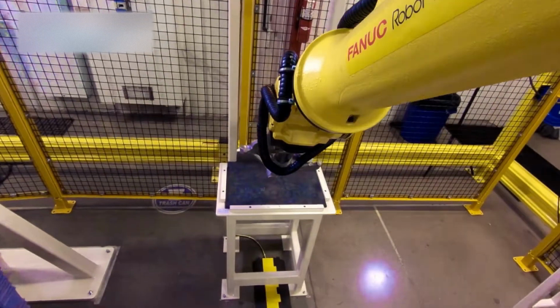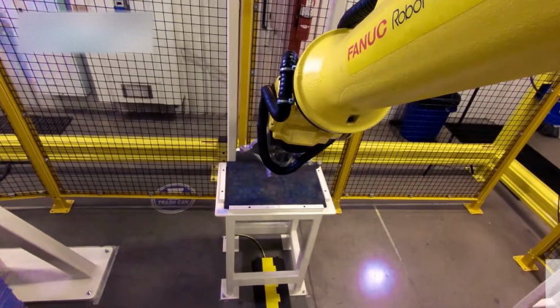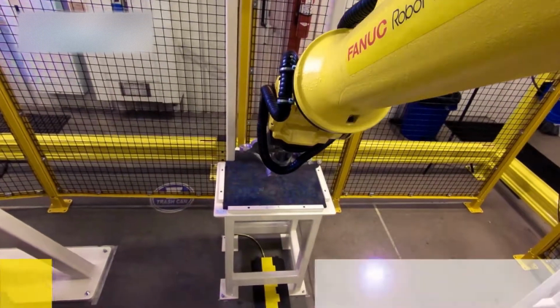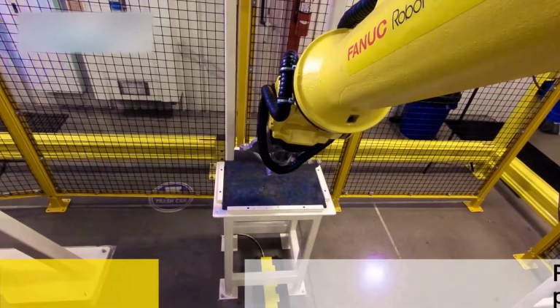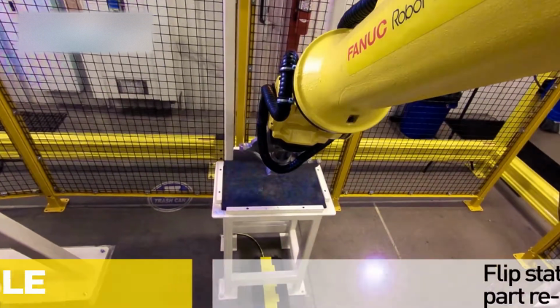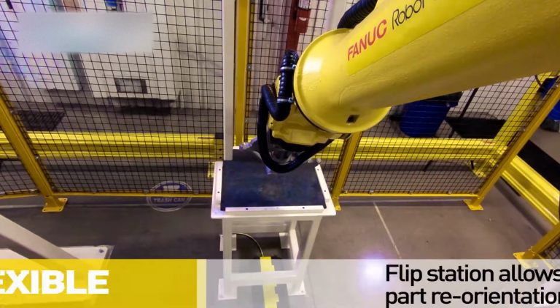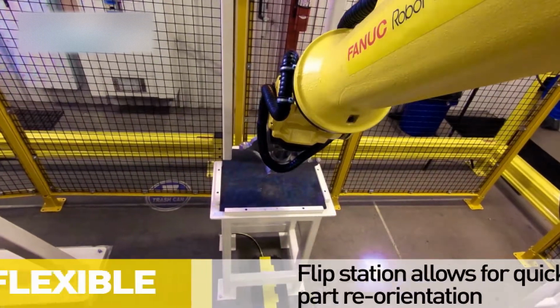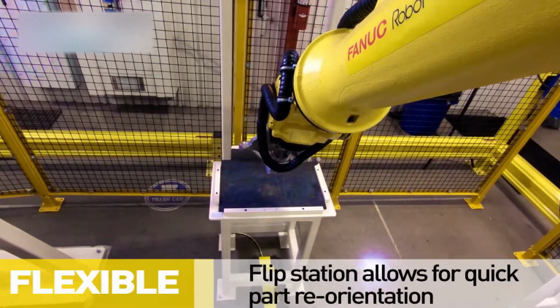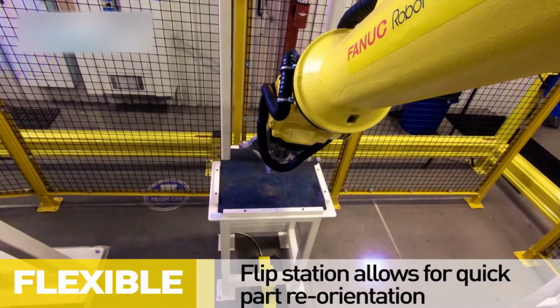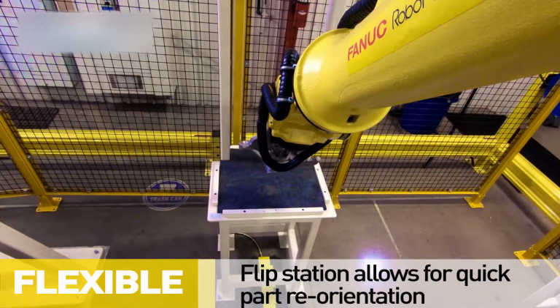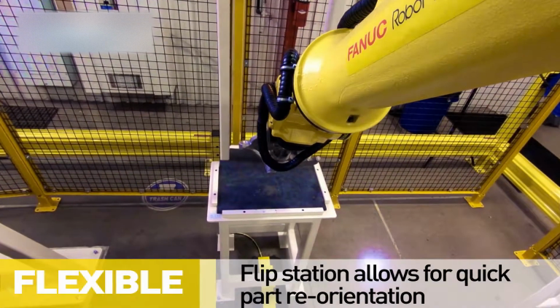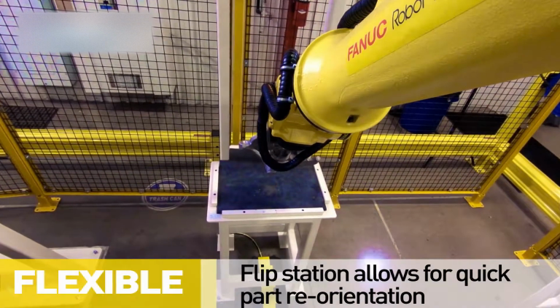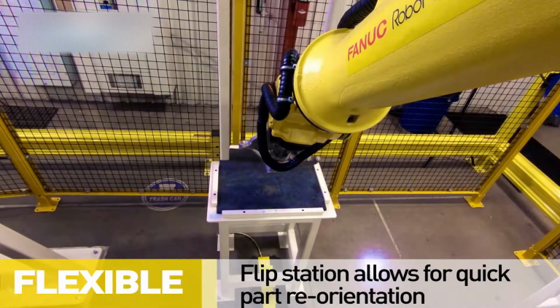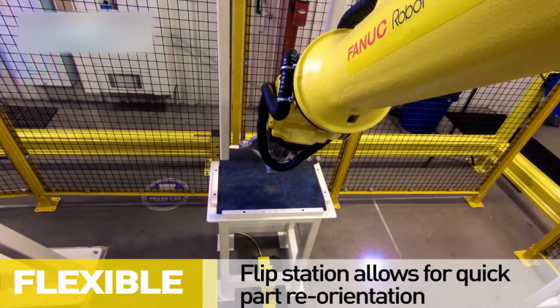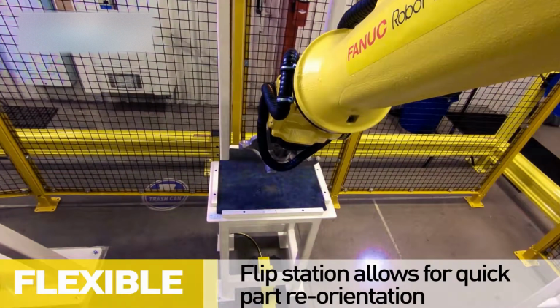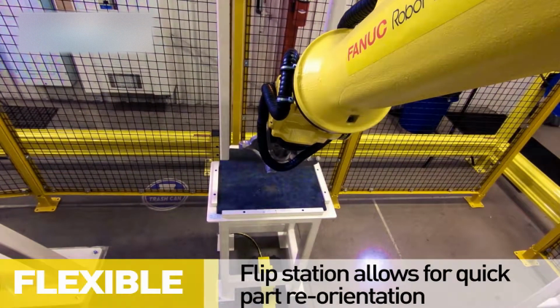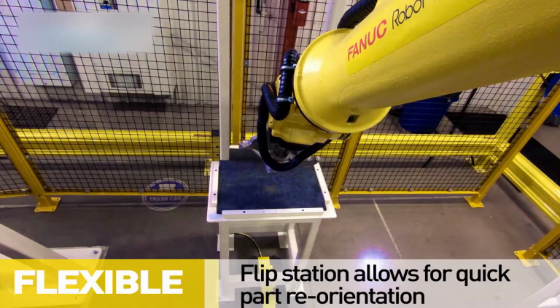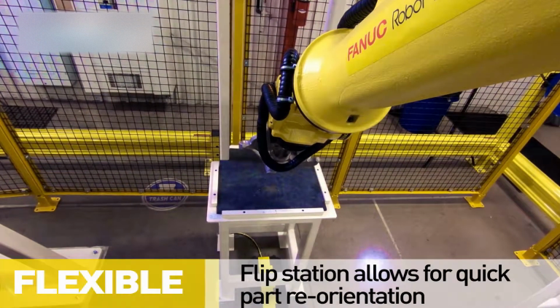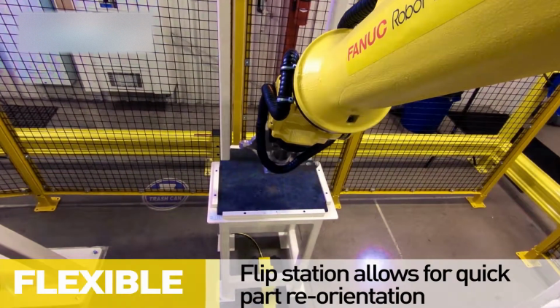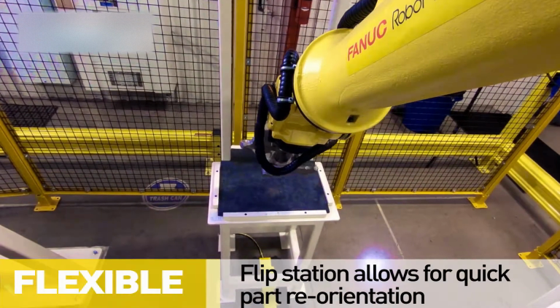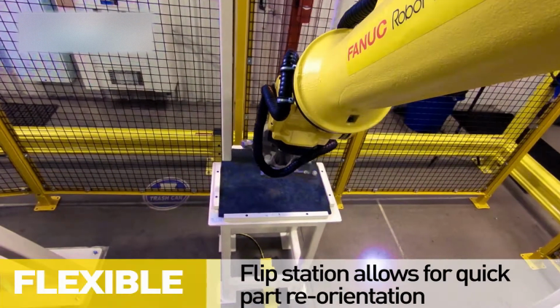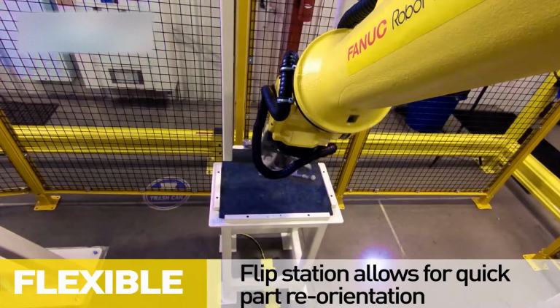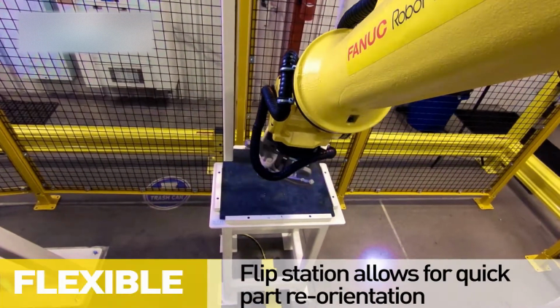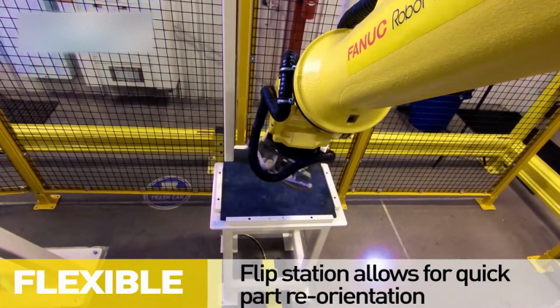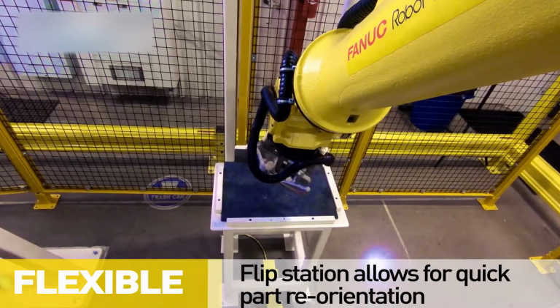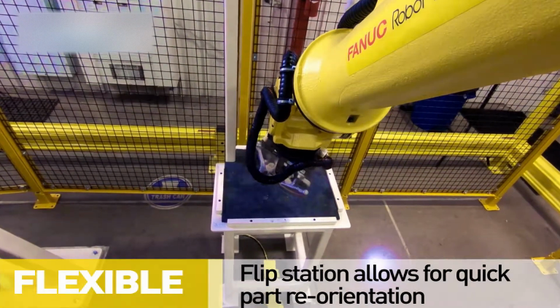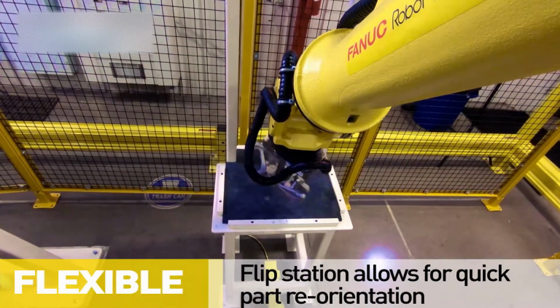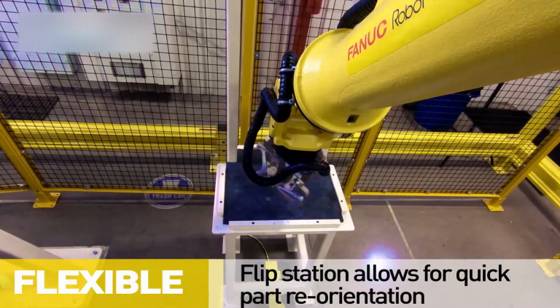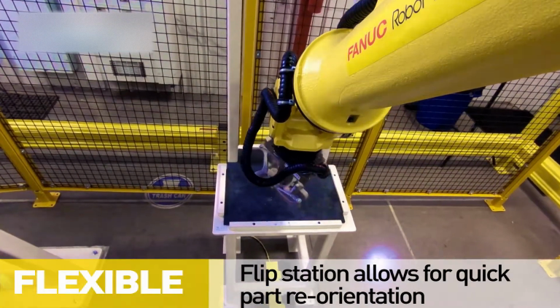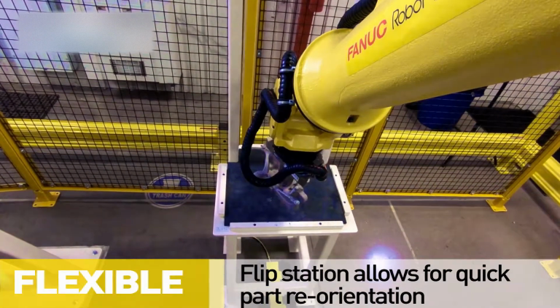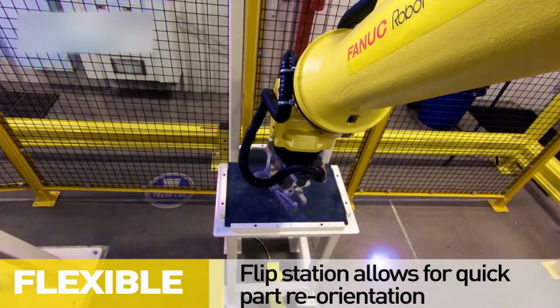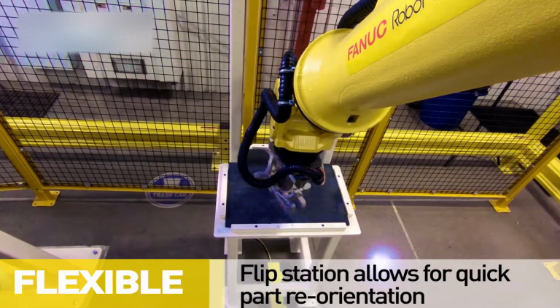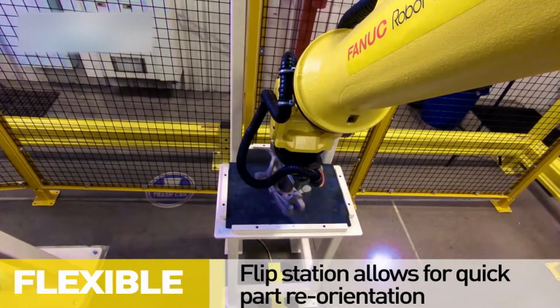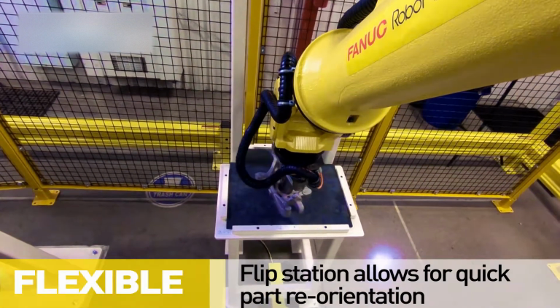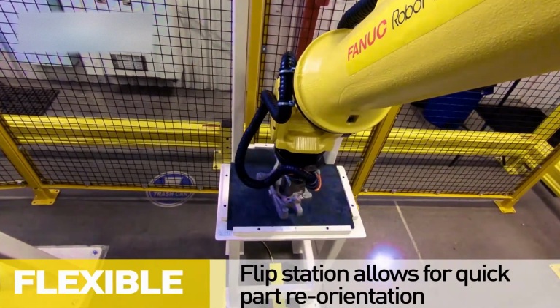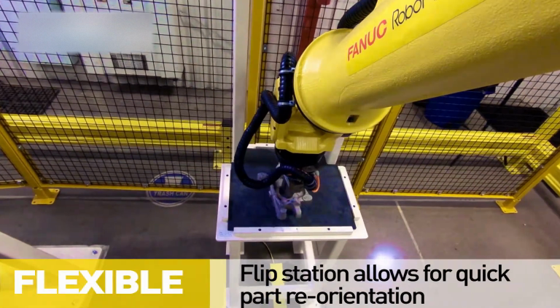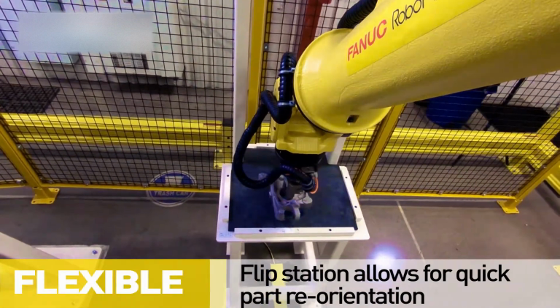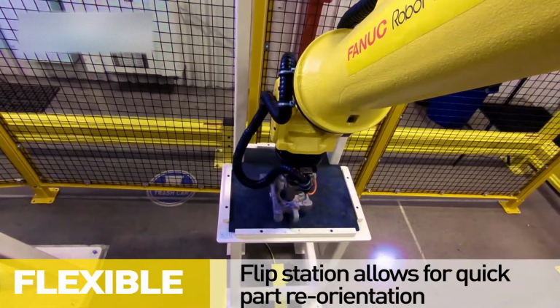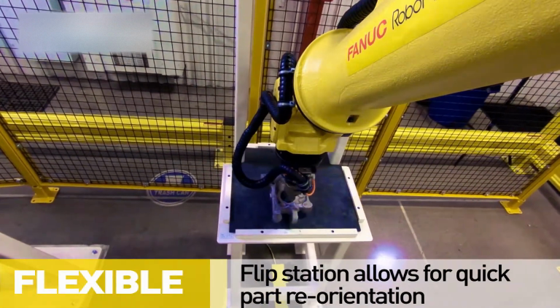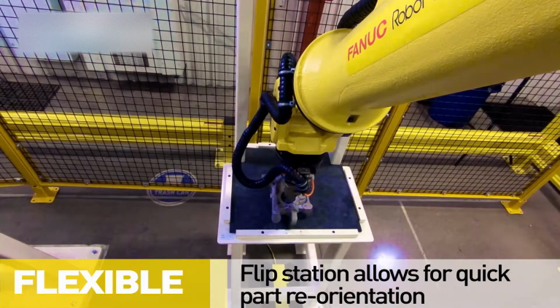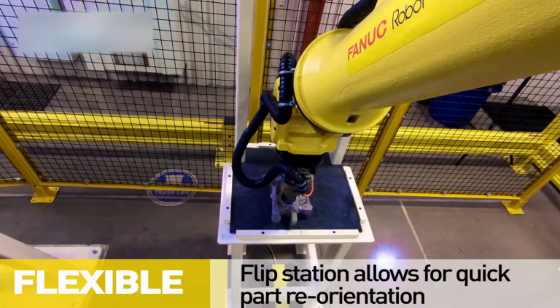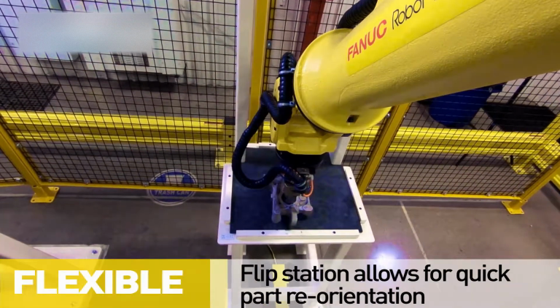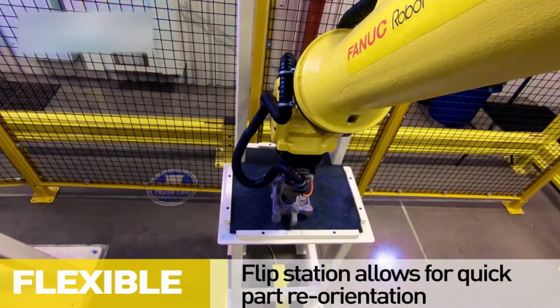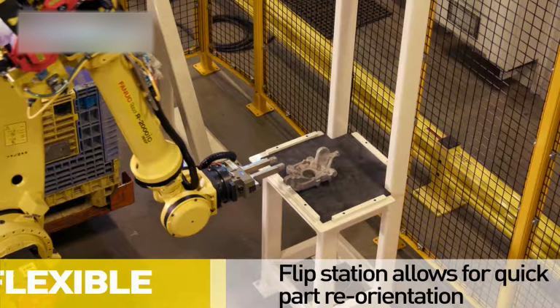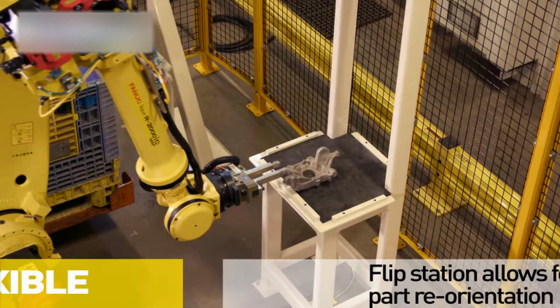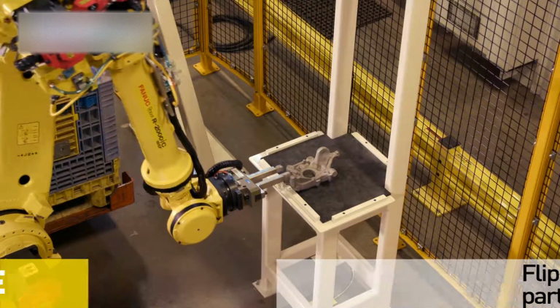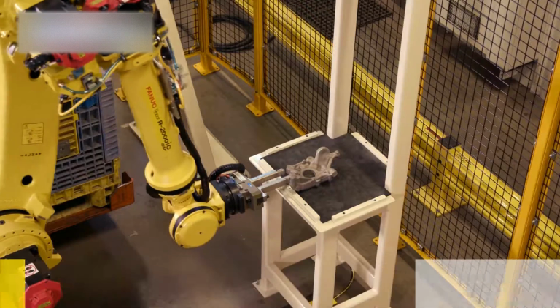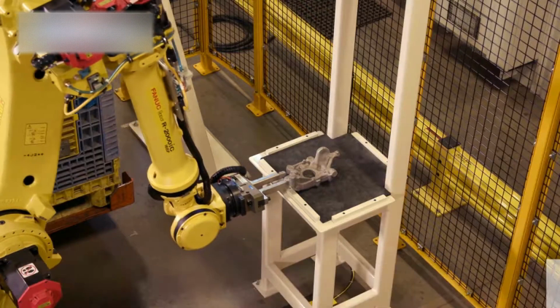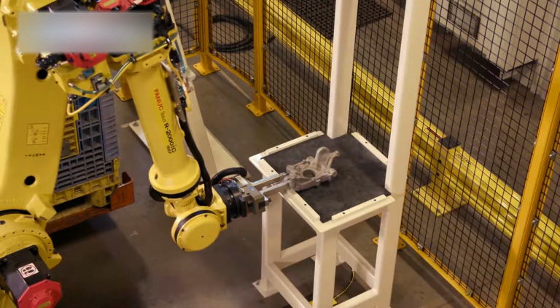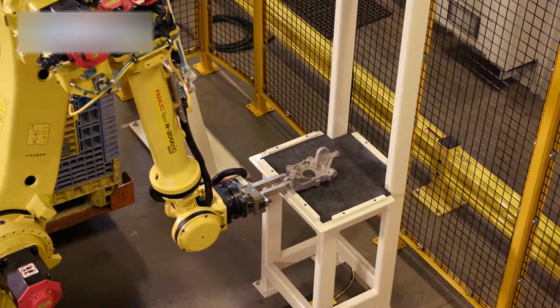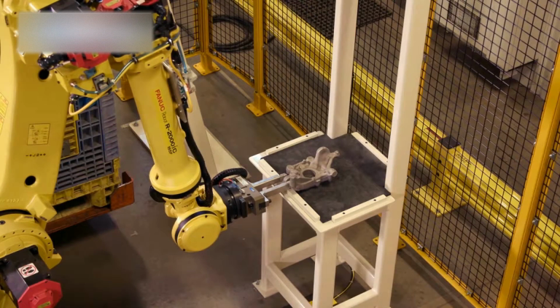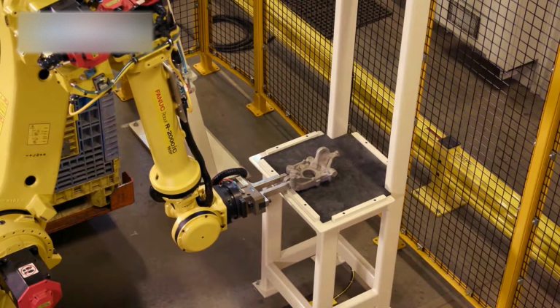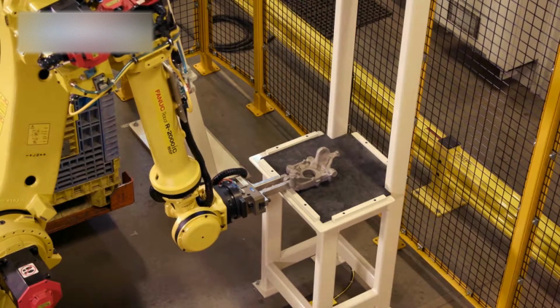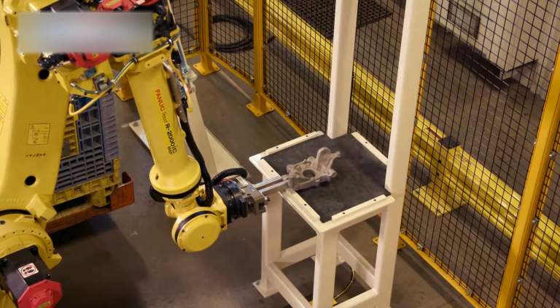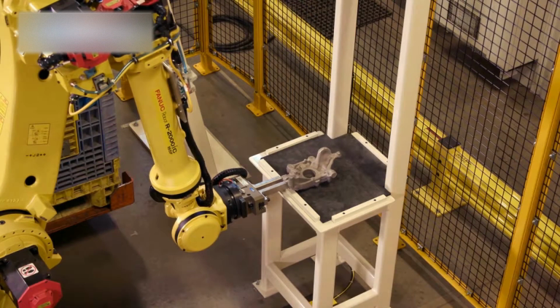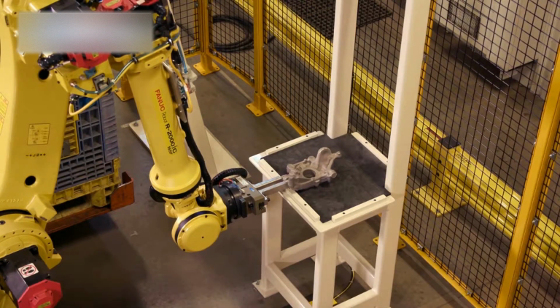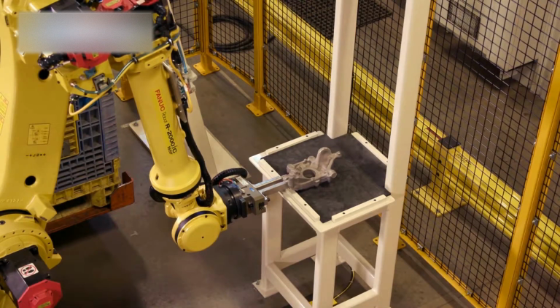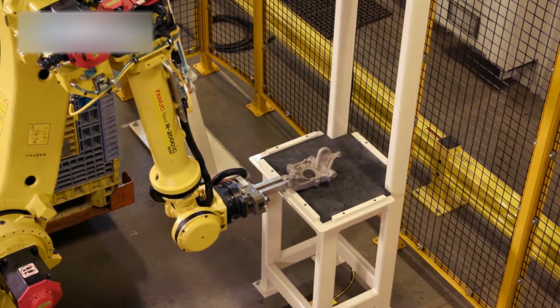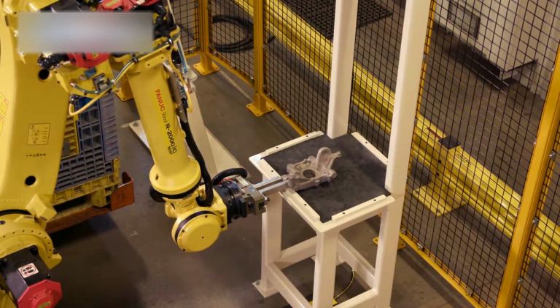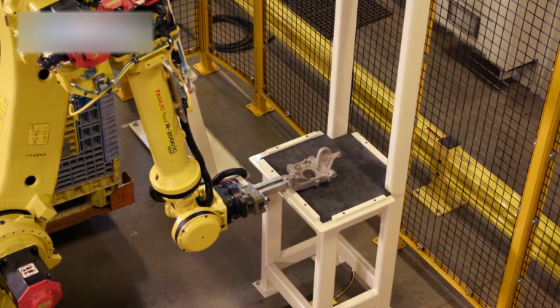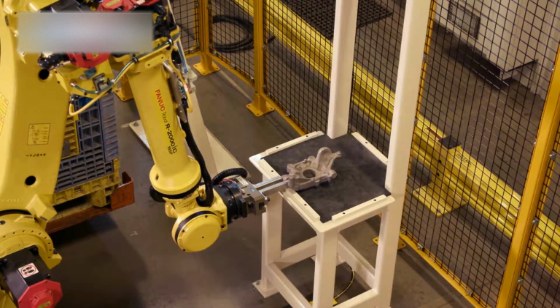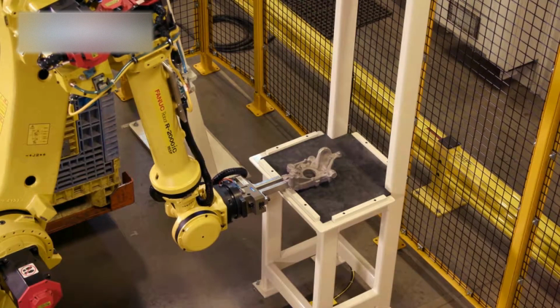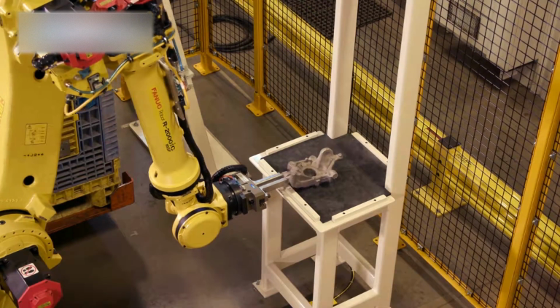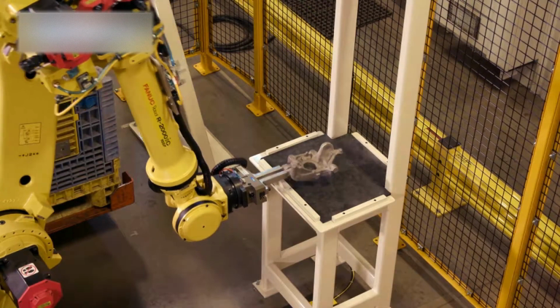This system consists of a flip station to allow the robot to reorient parts if they are upside down when picked.